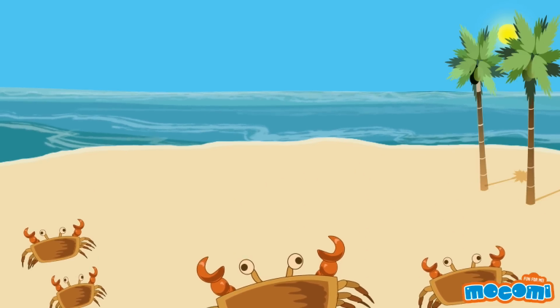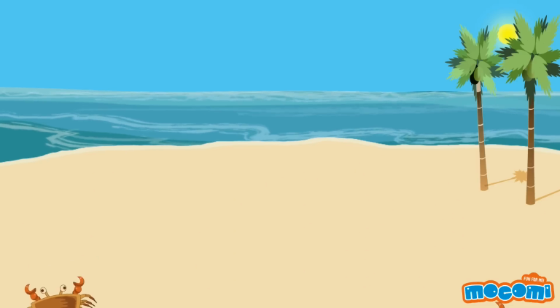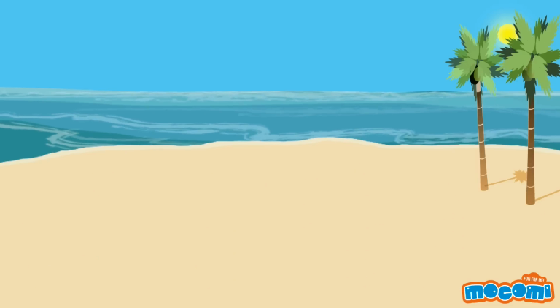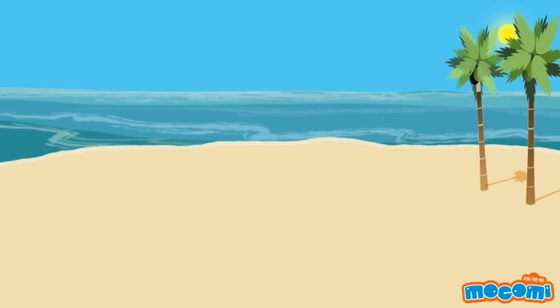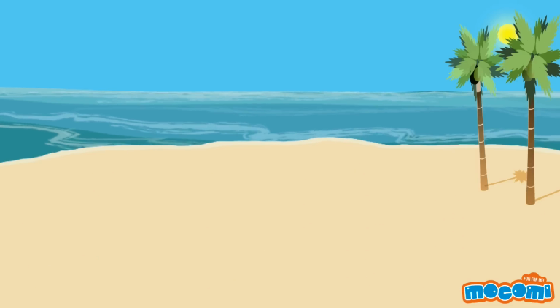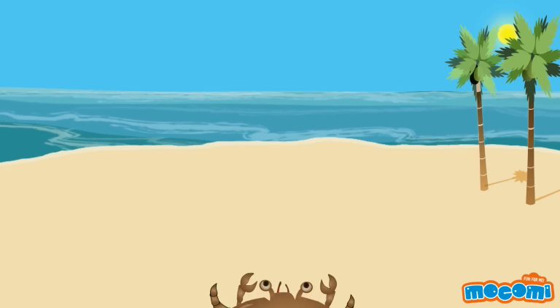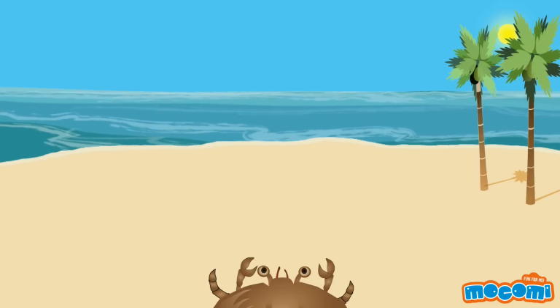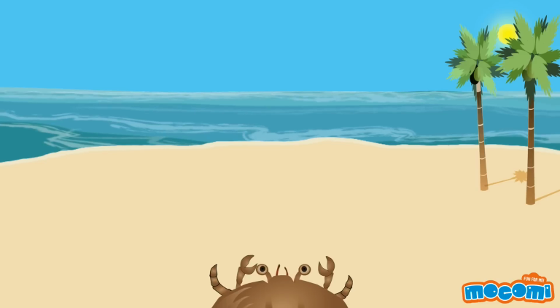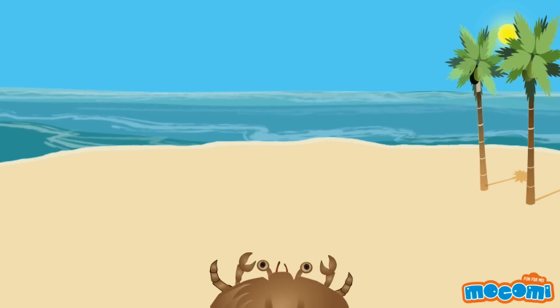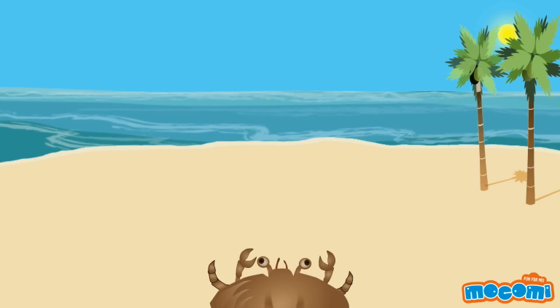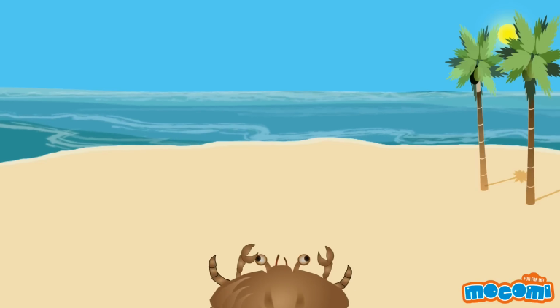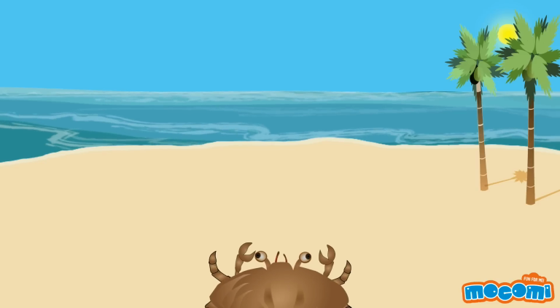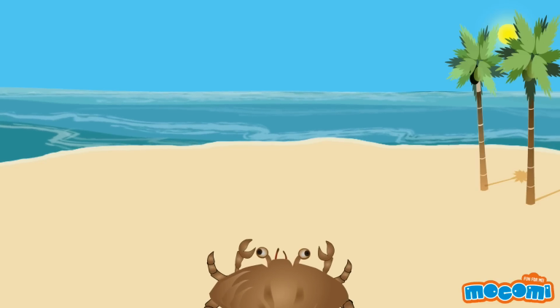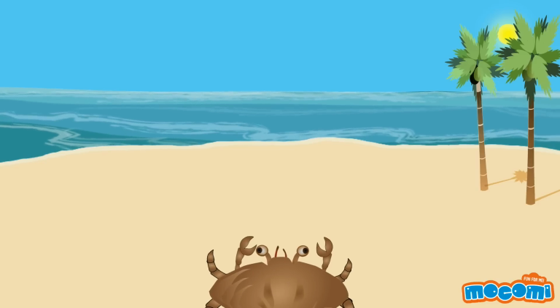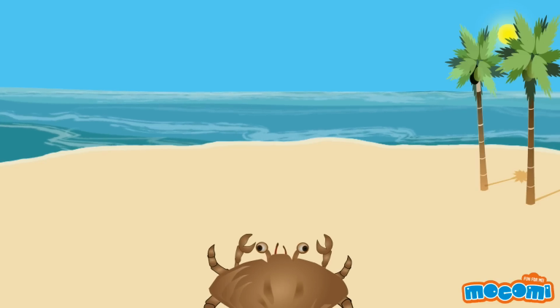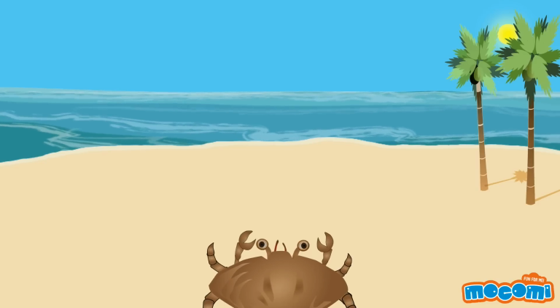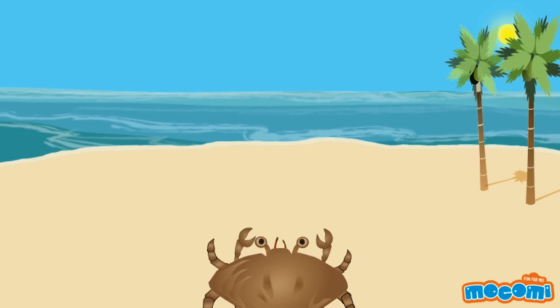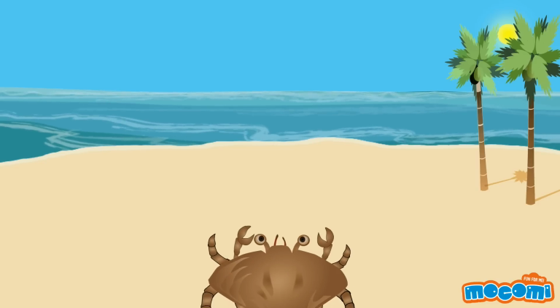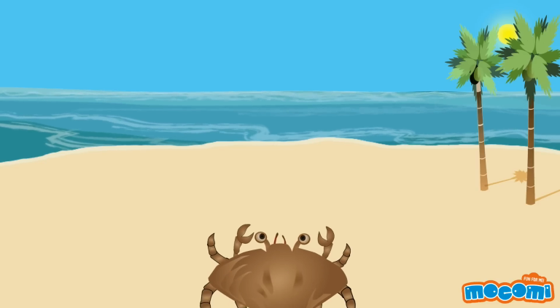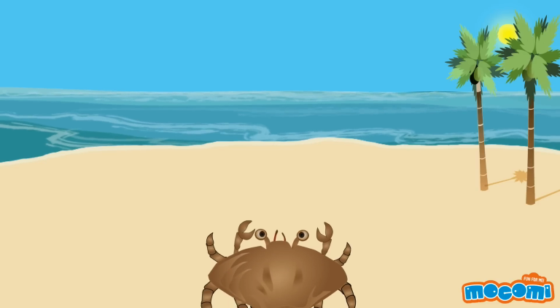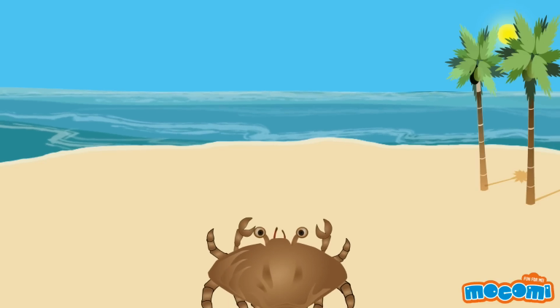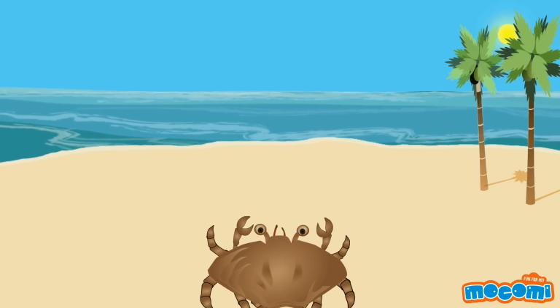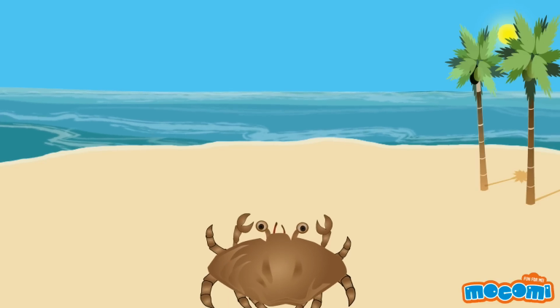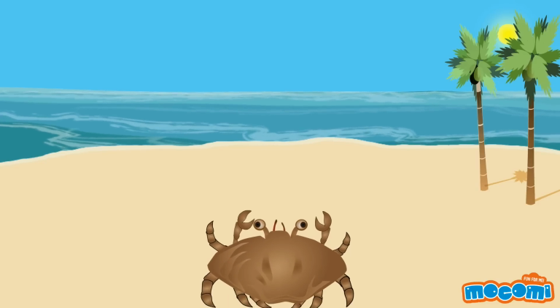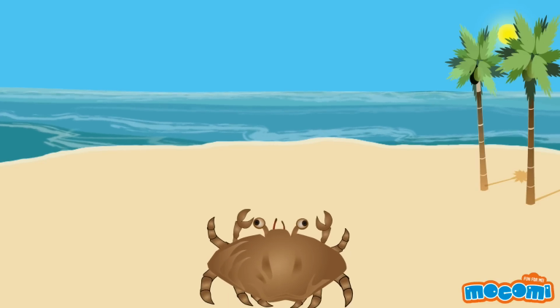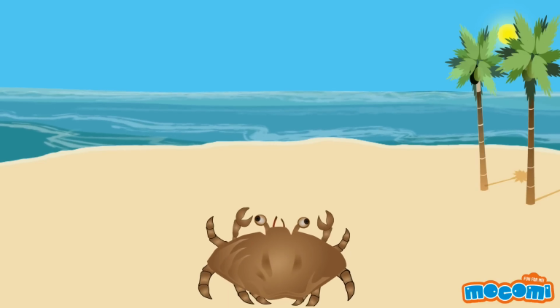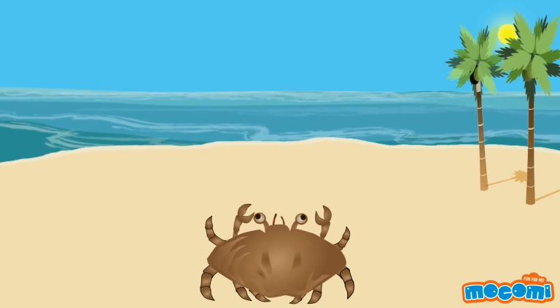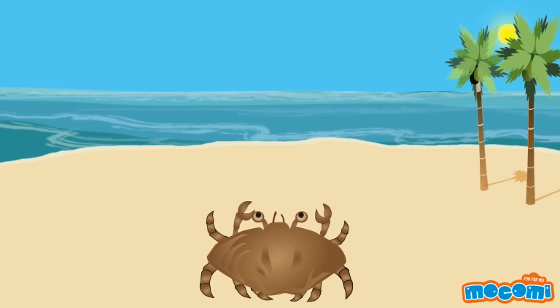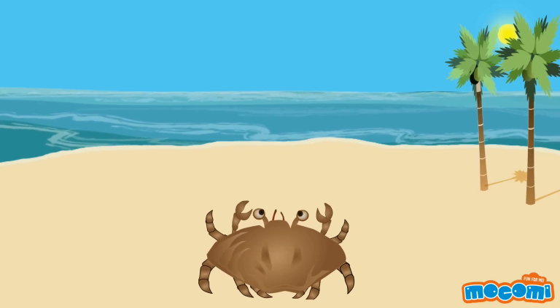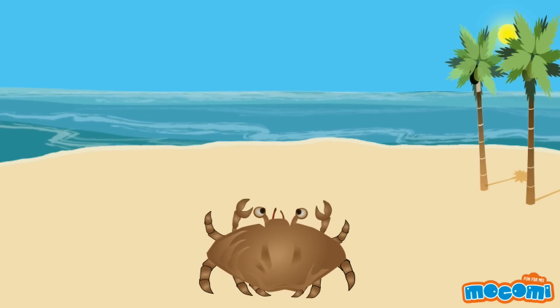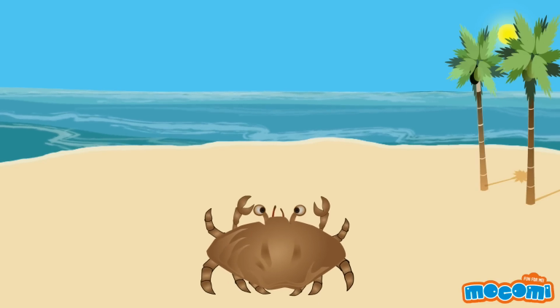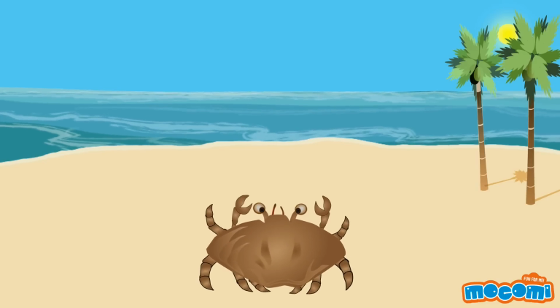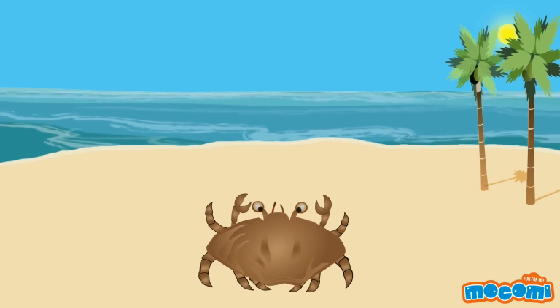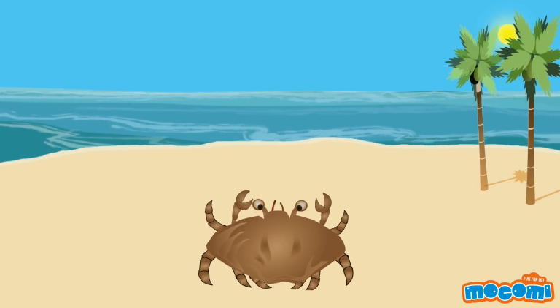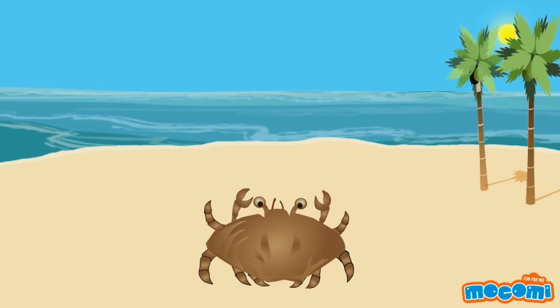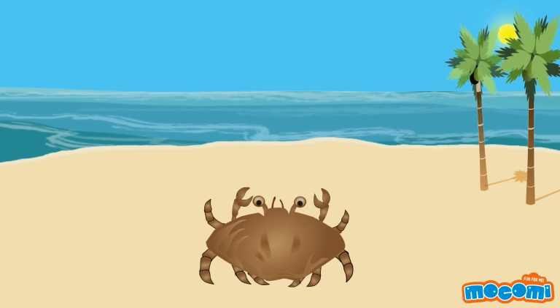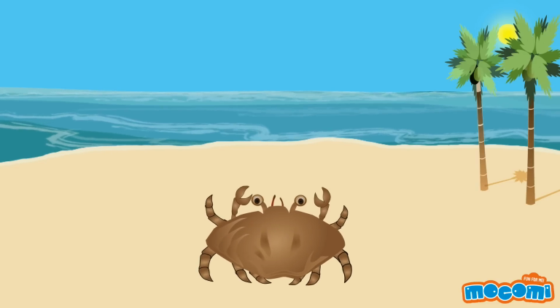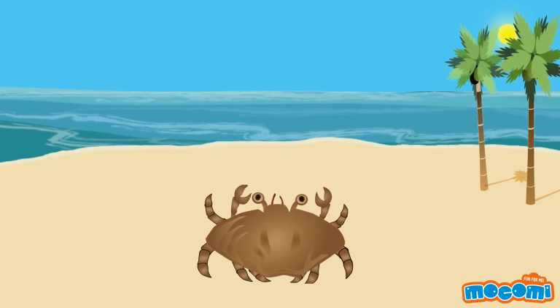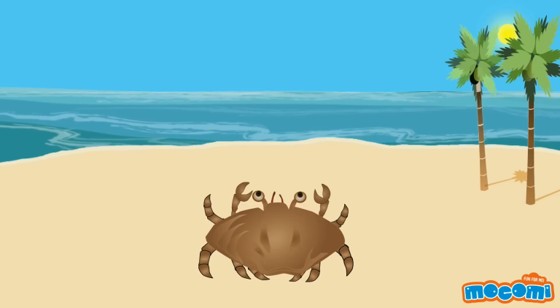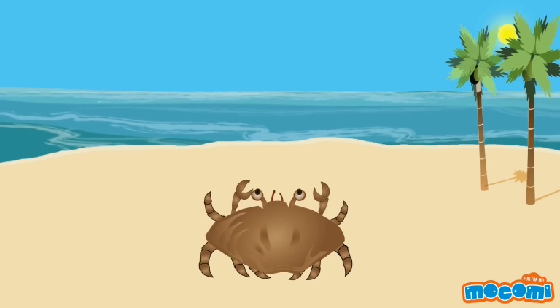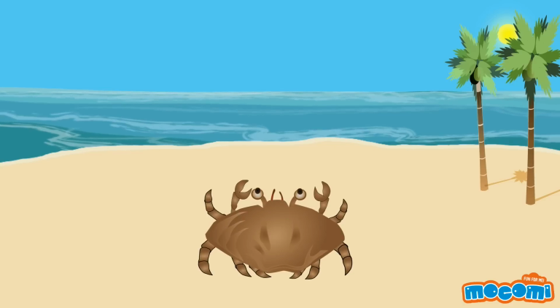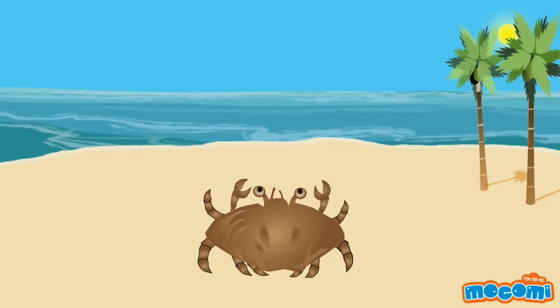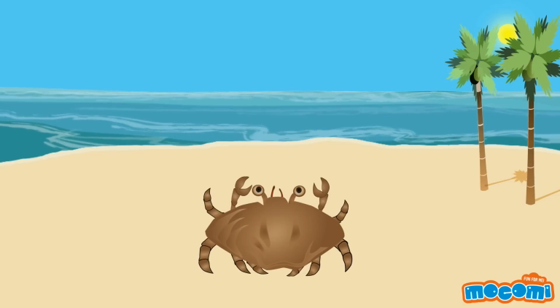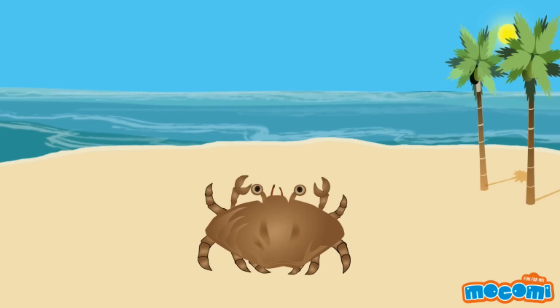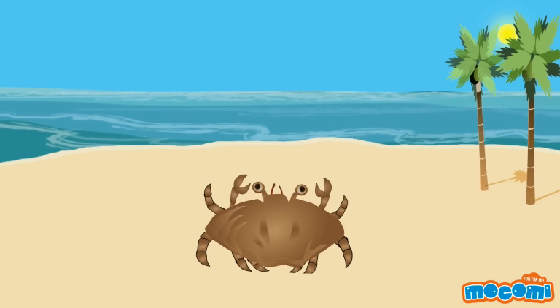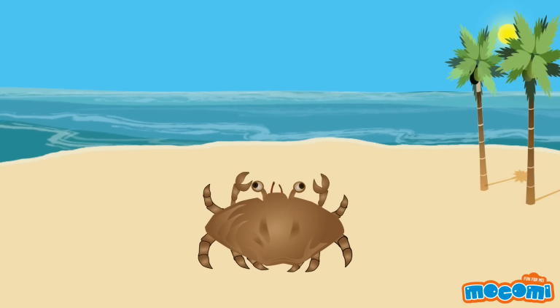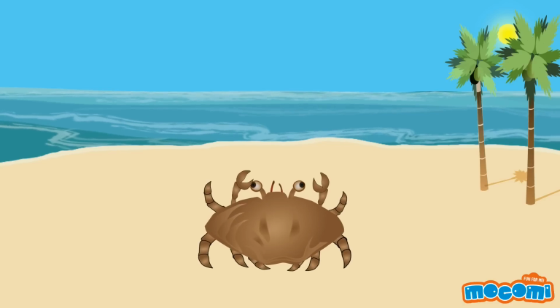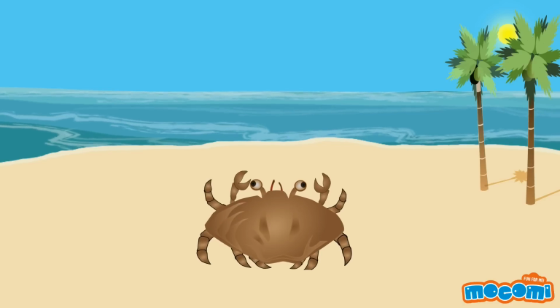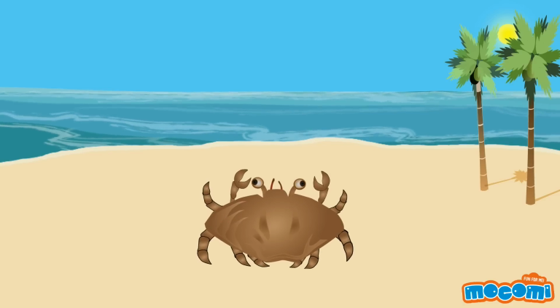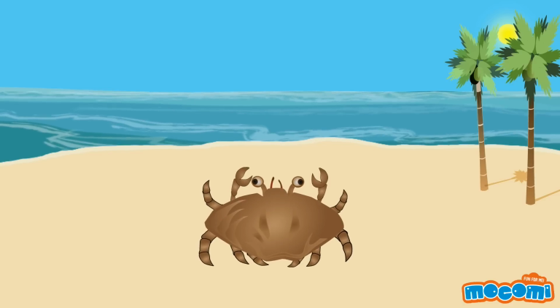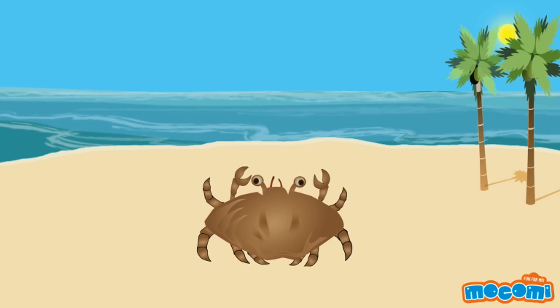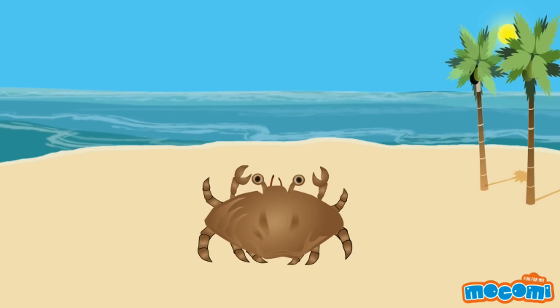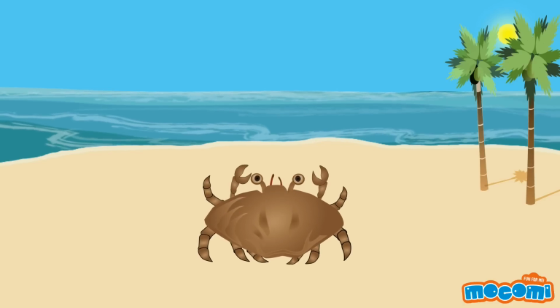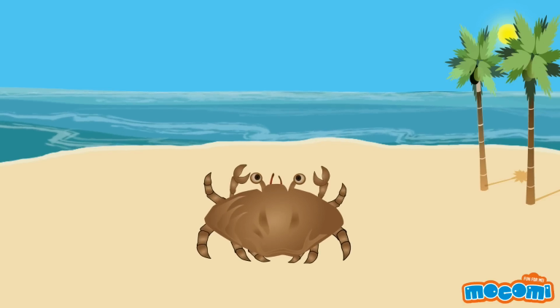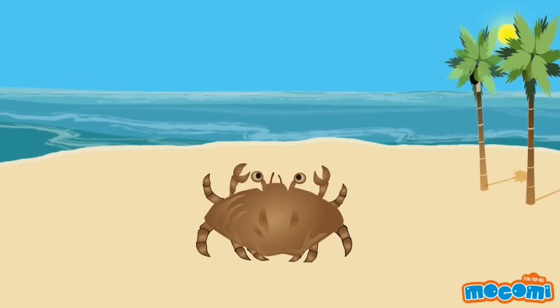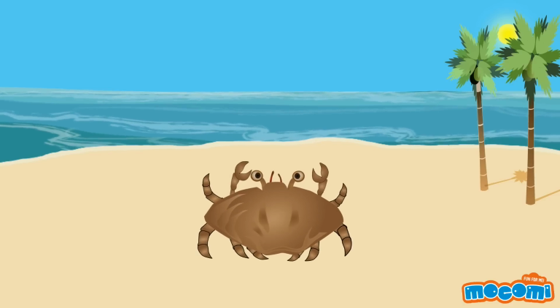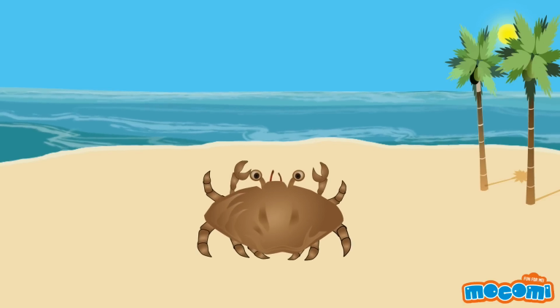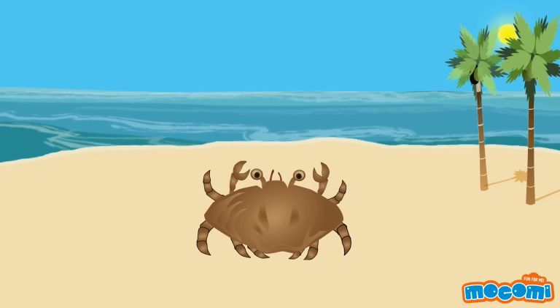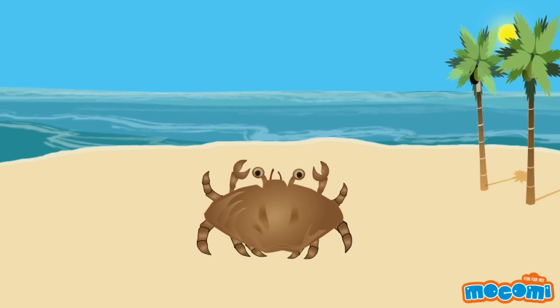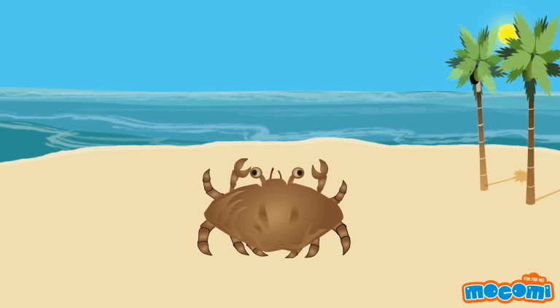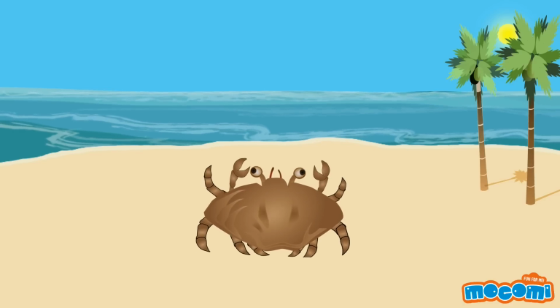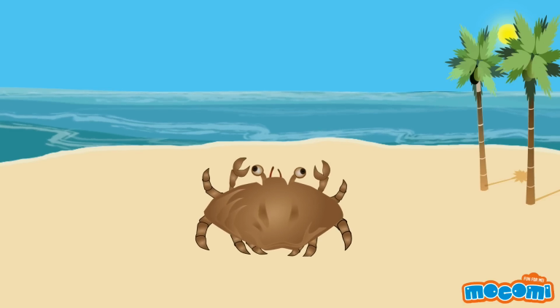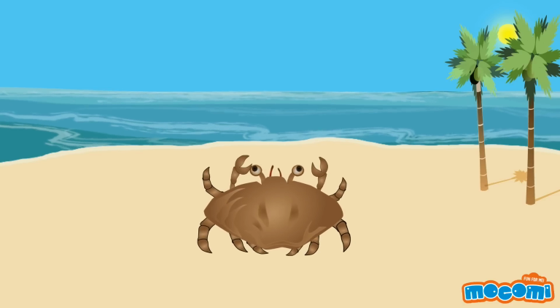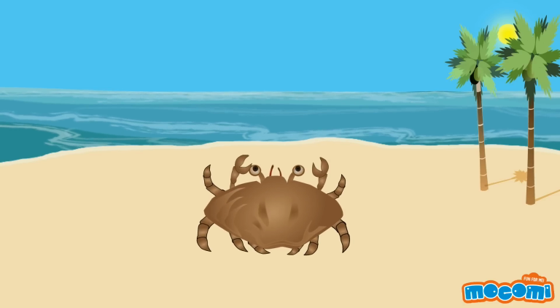There are a few crab species that can walk forward. These crabs have shells that are longer and wider.